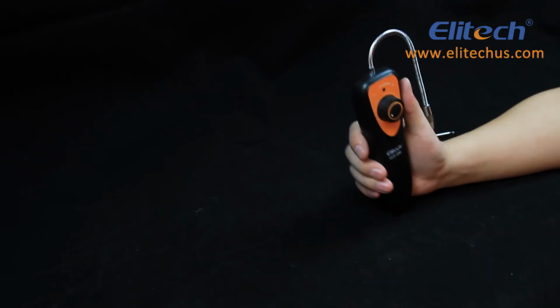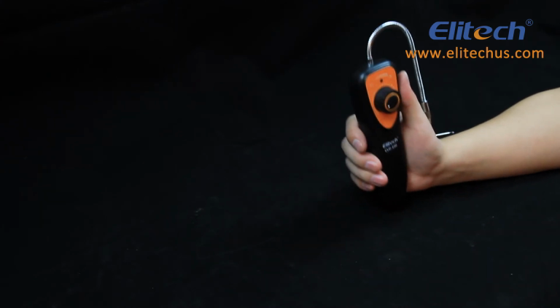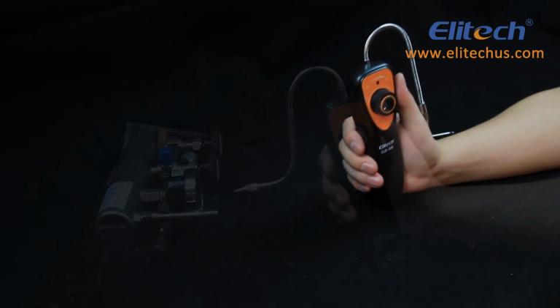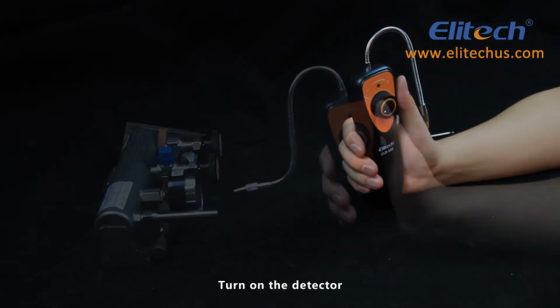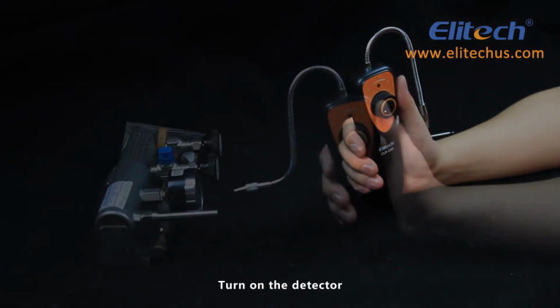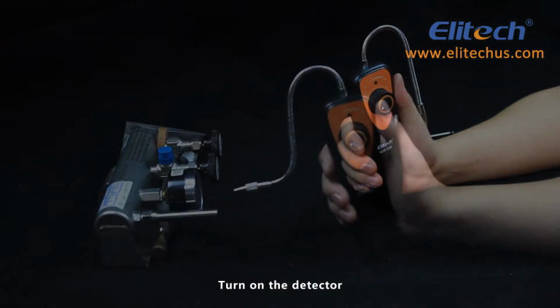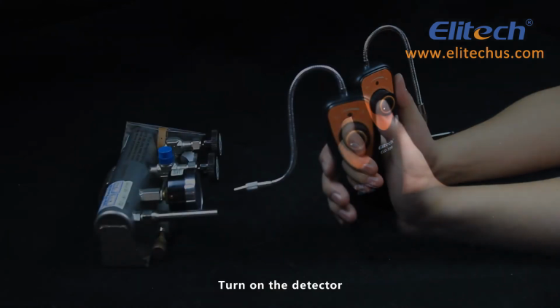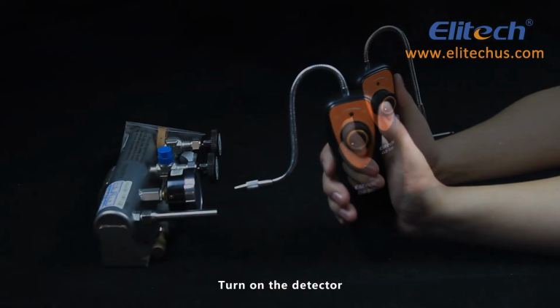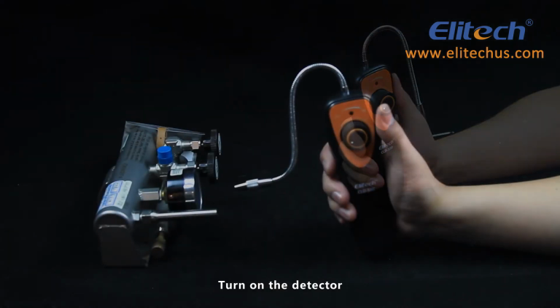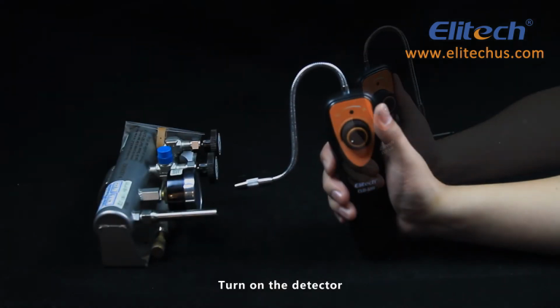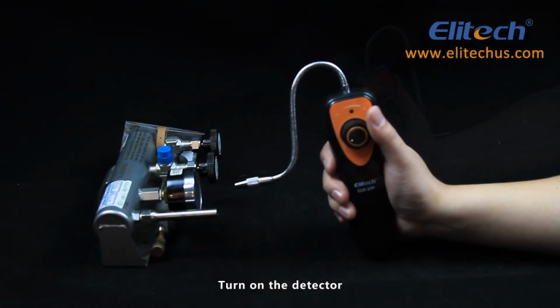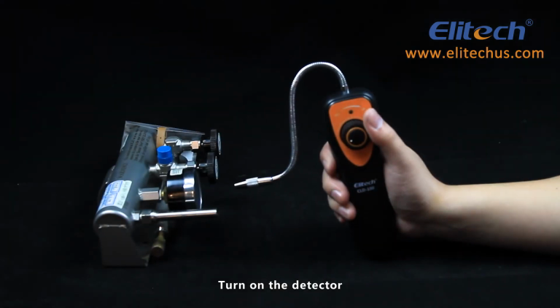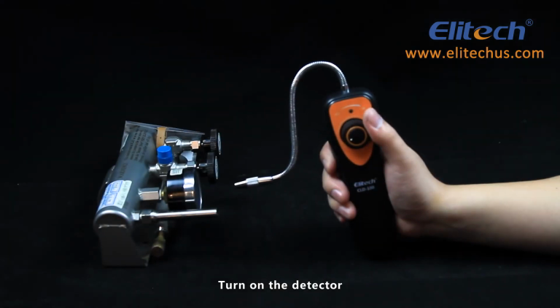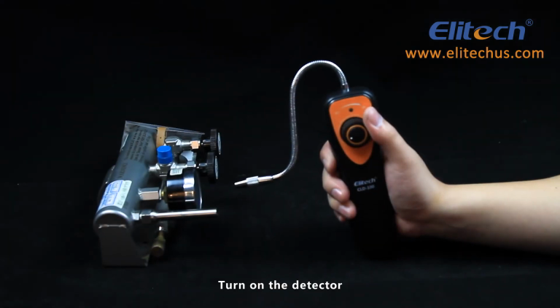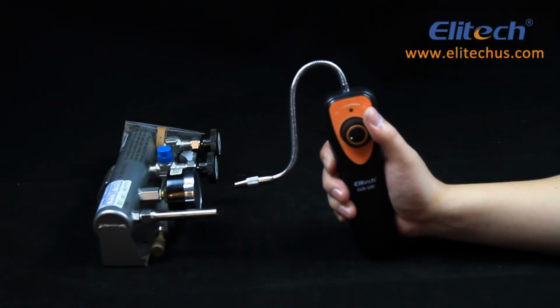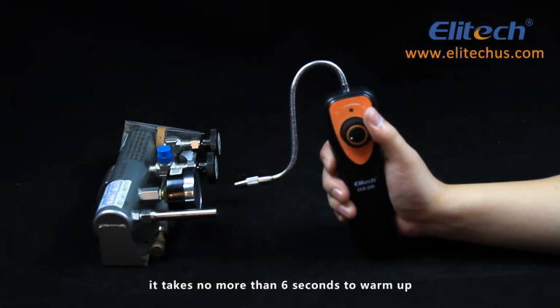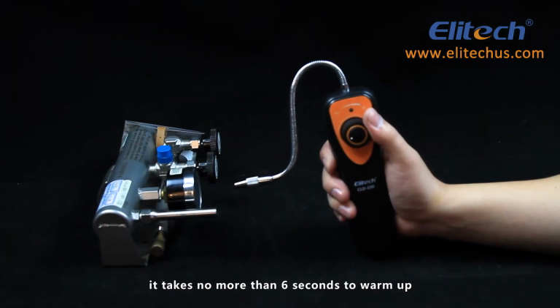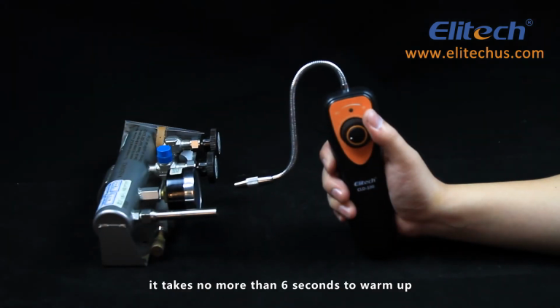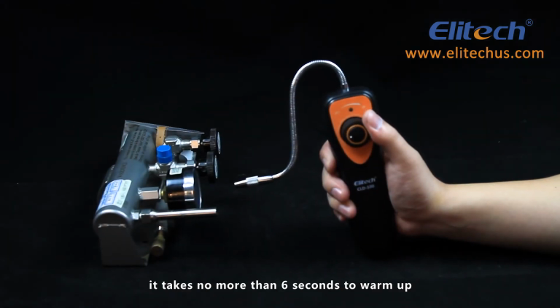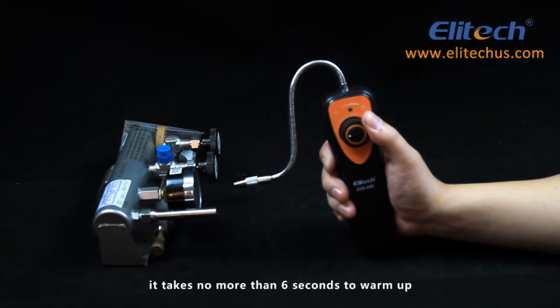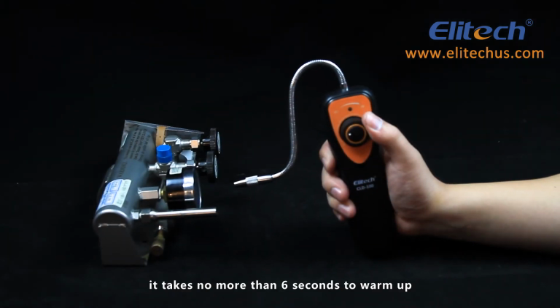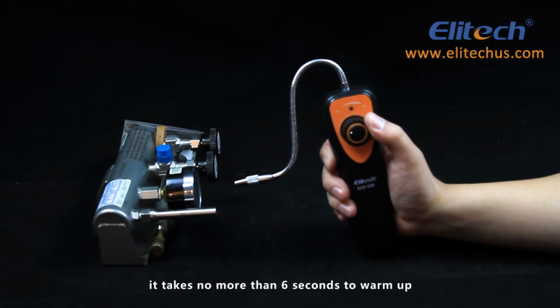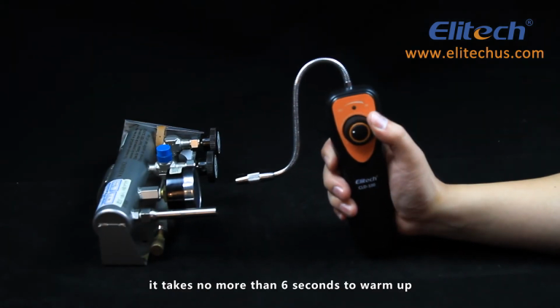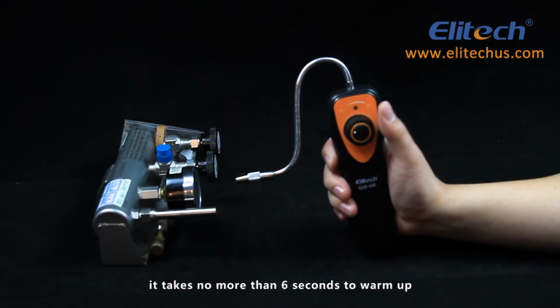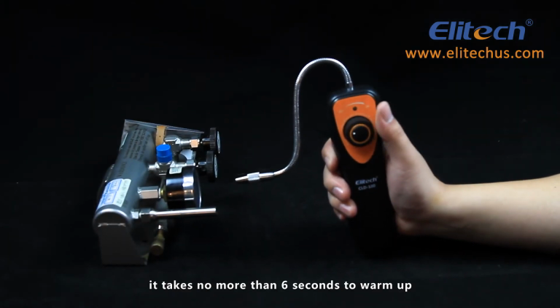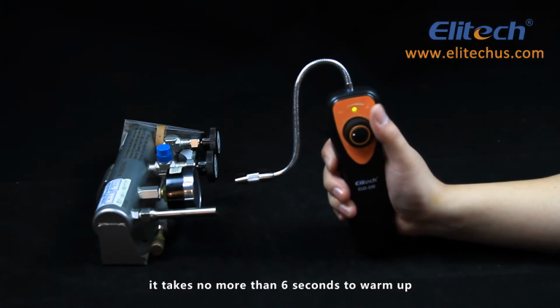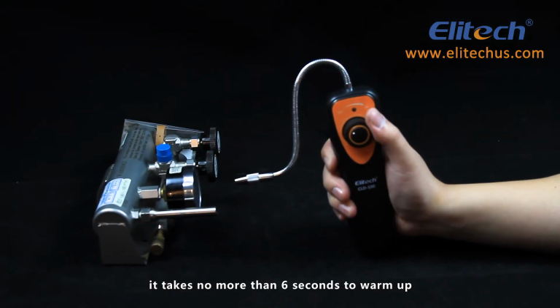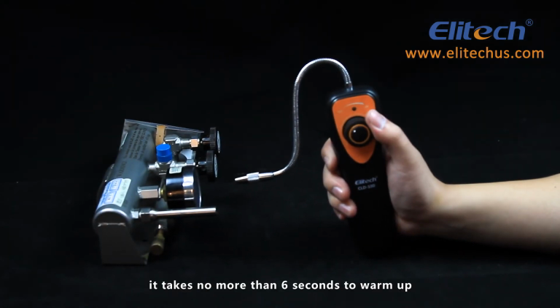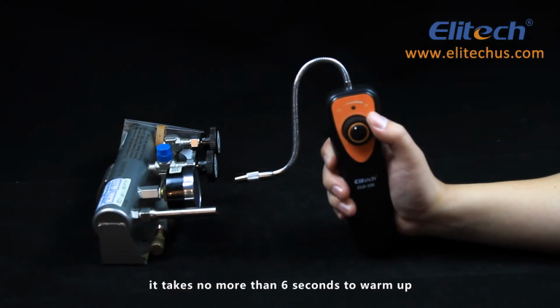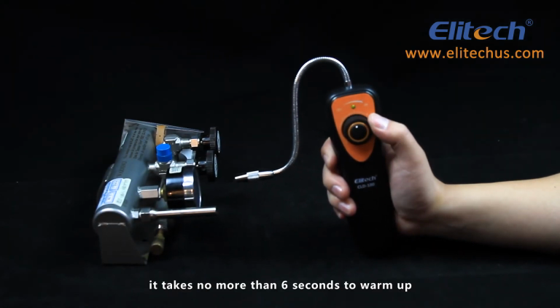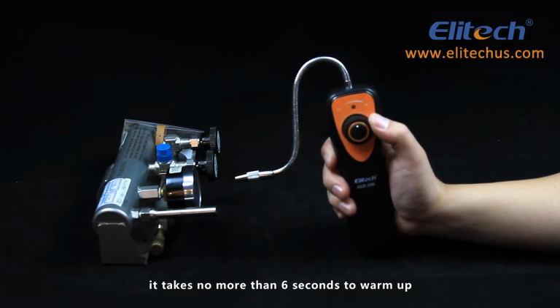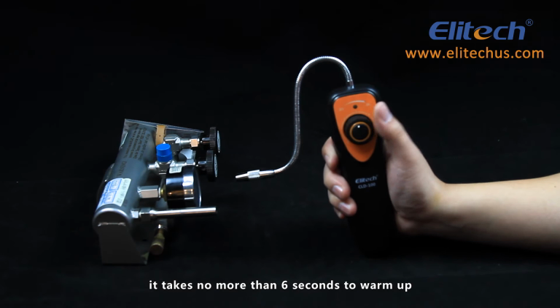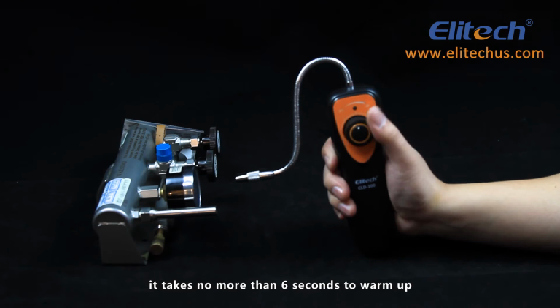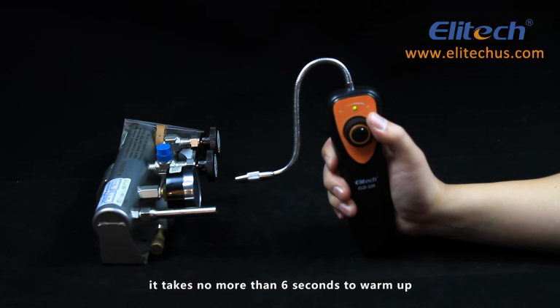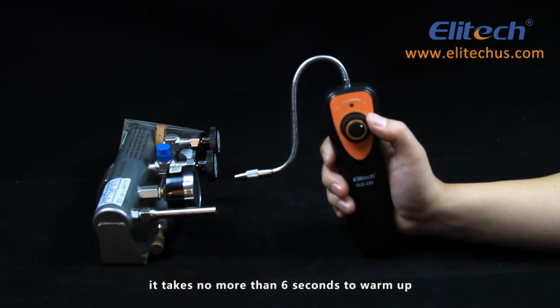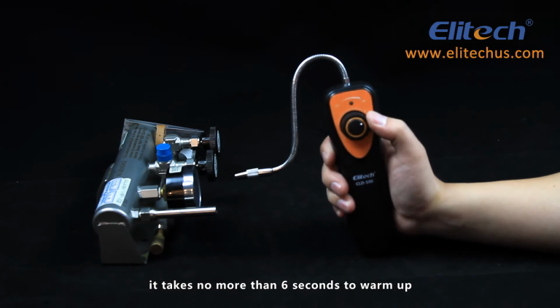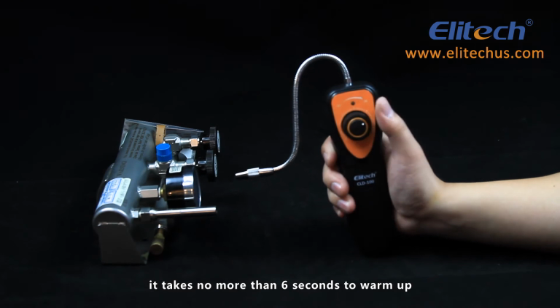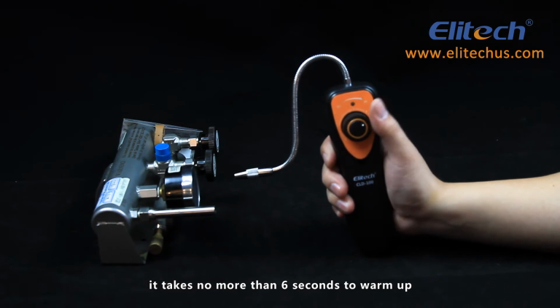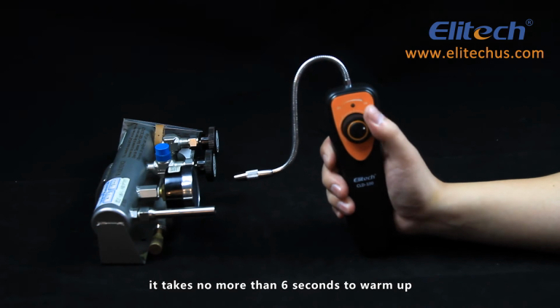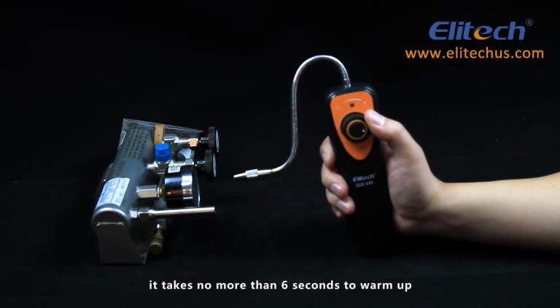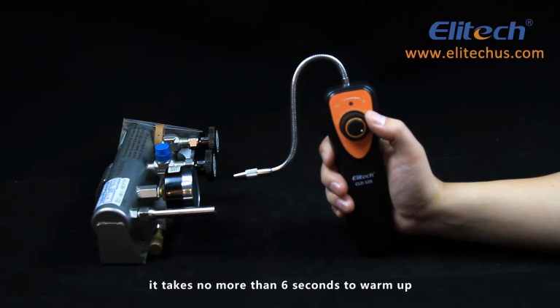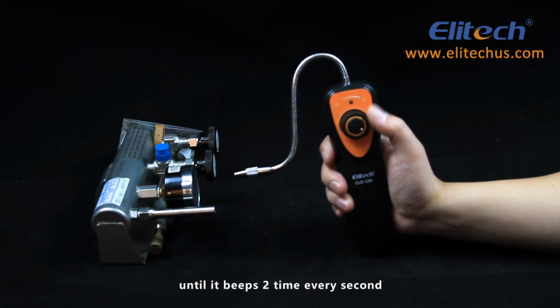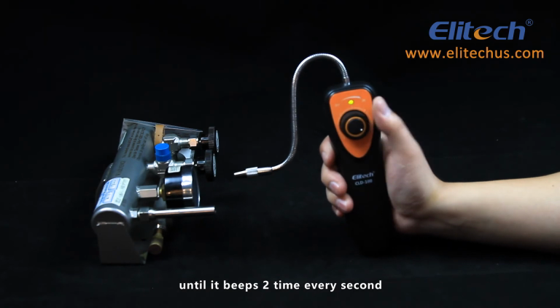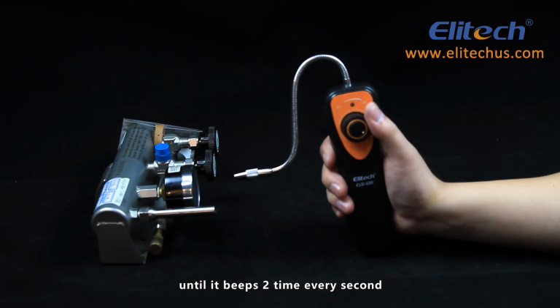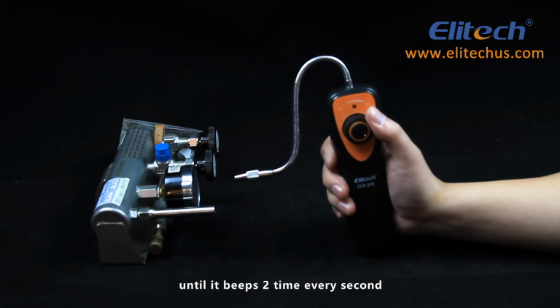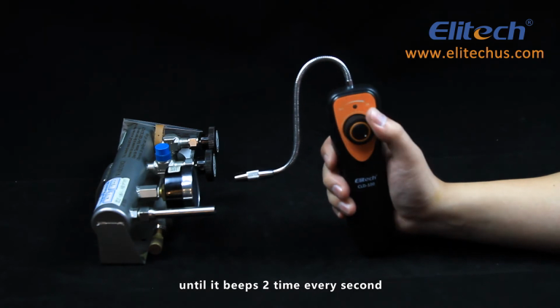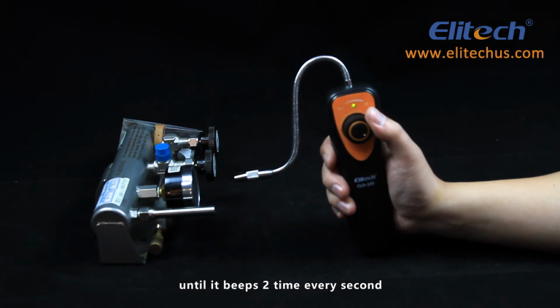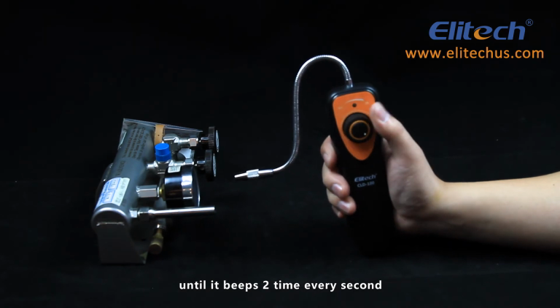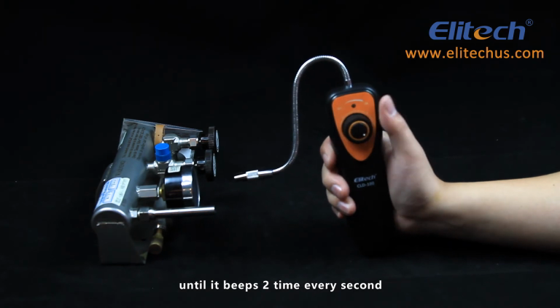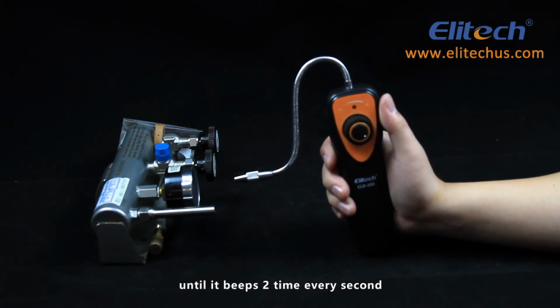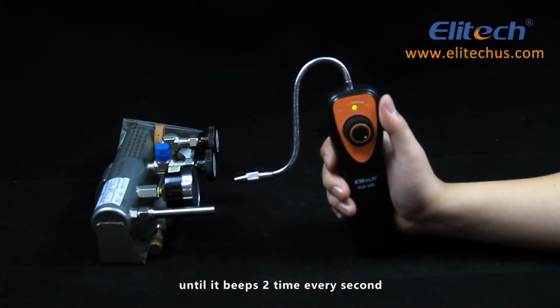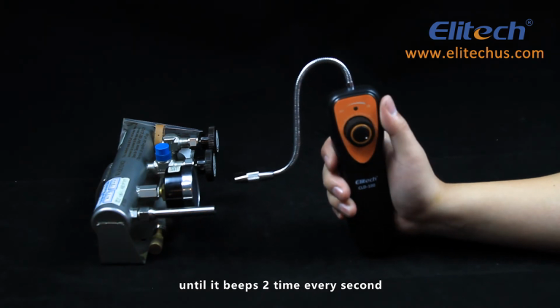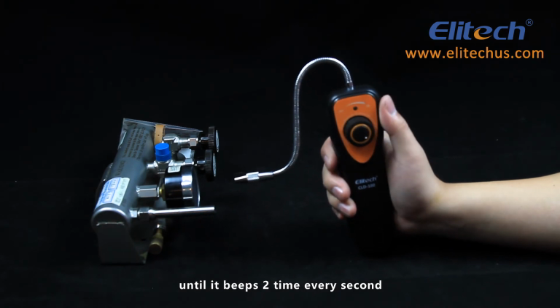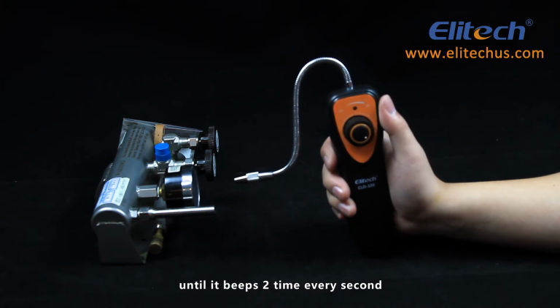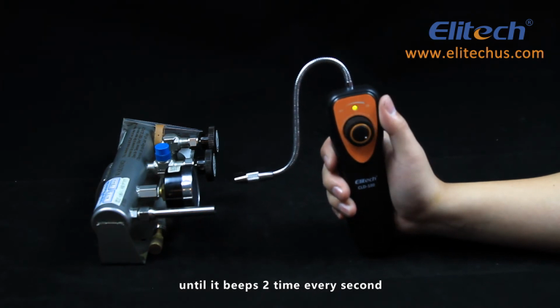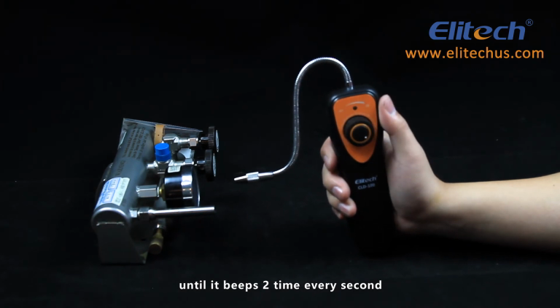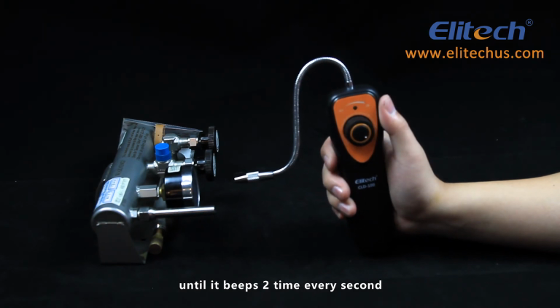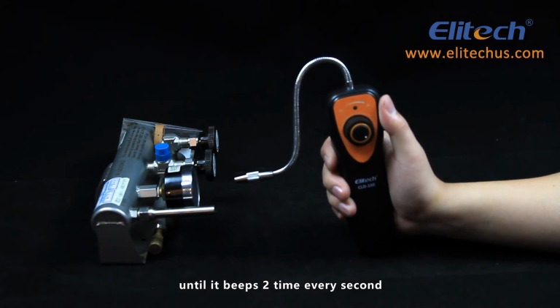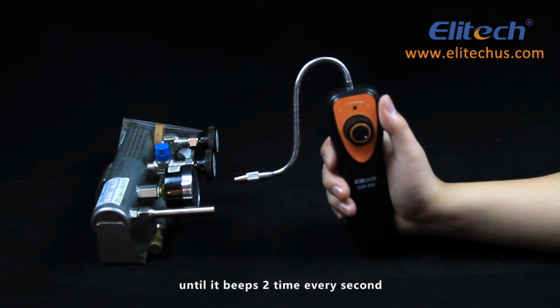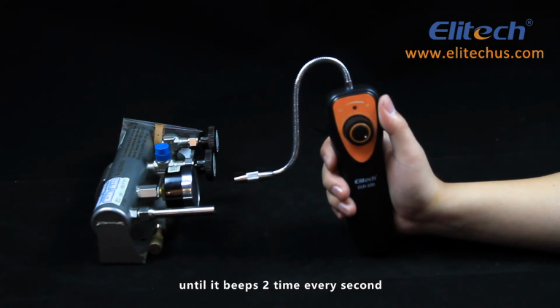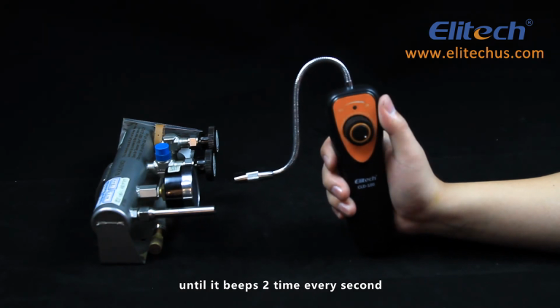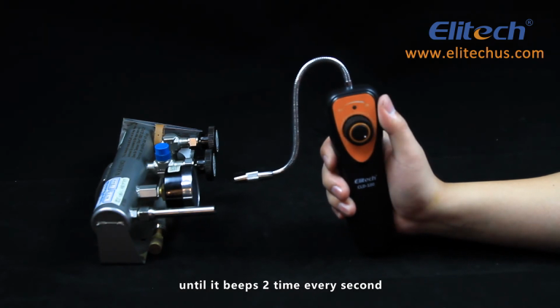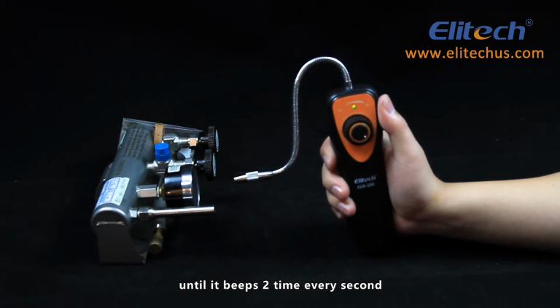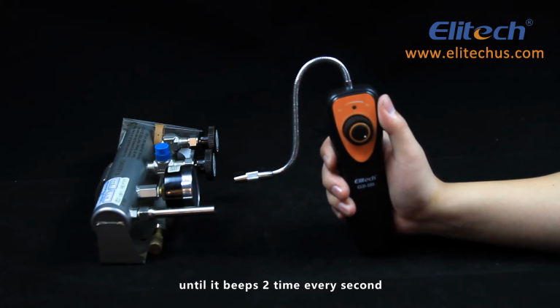Turn on the detector. It takes no more than six seconds to warm up and will beep two times every second when ready.